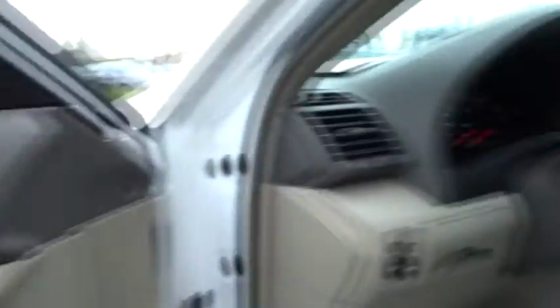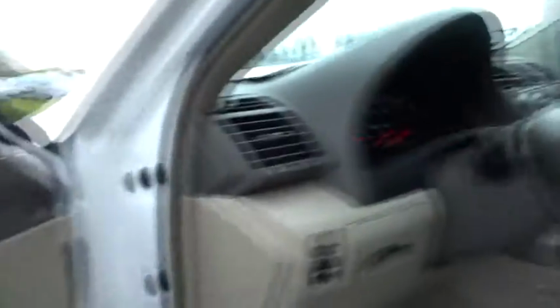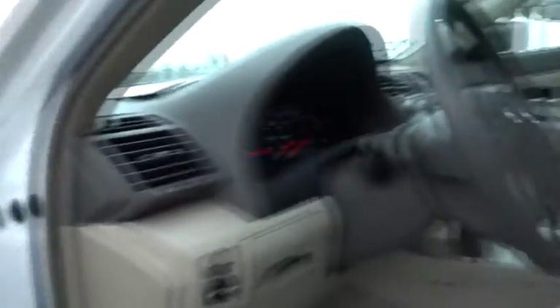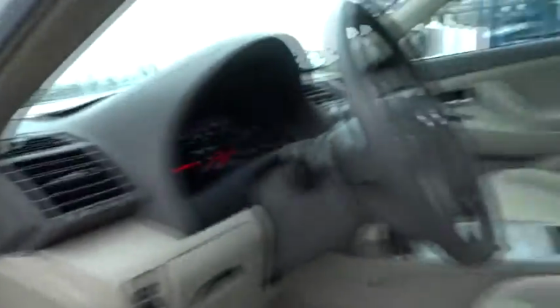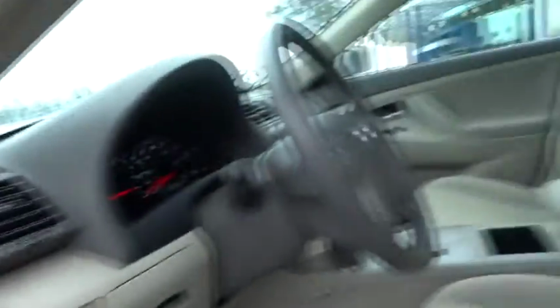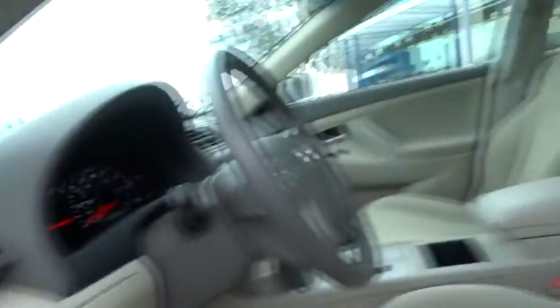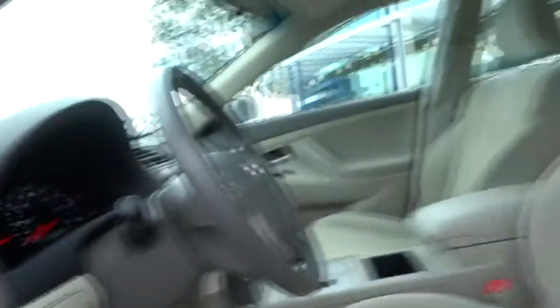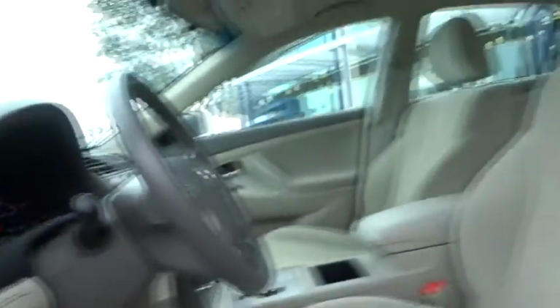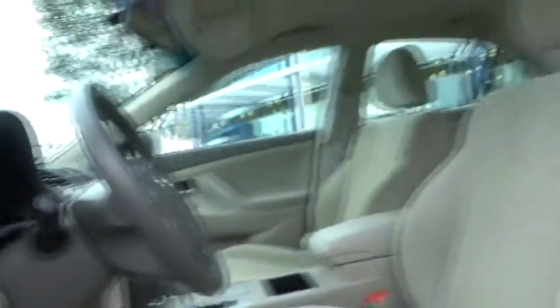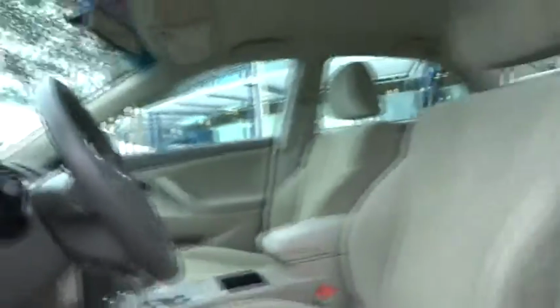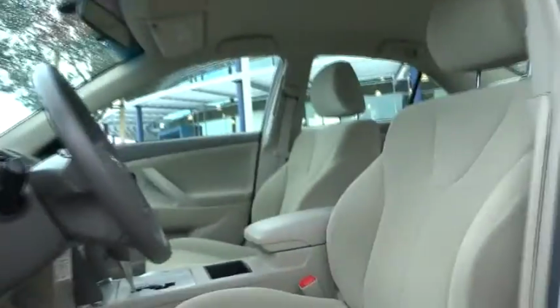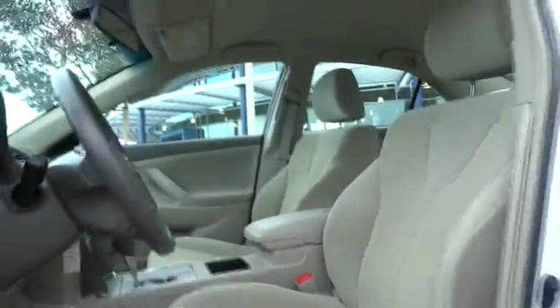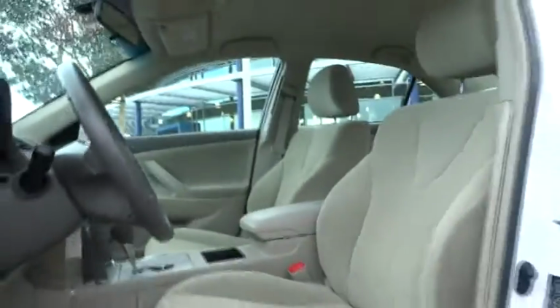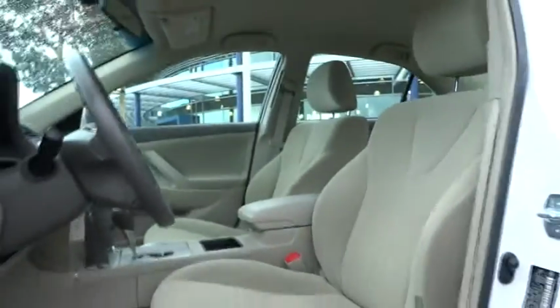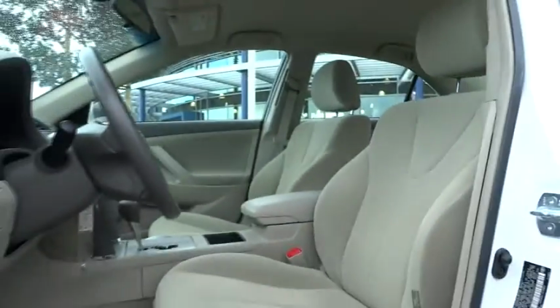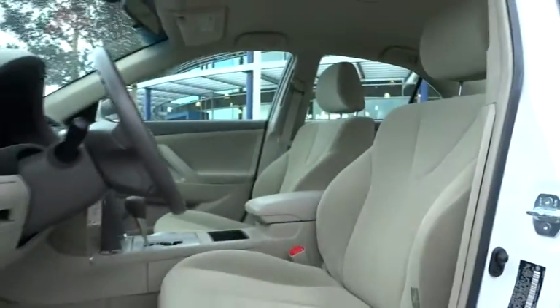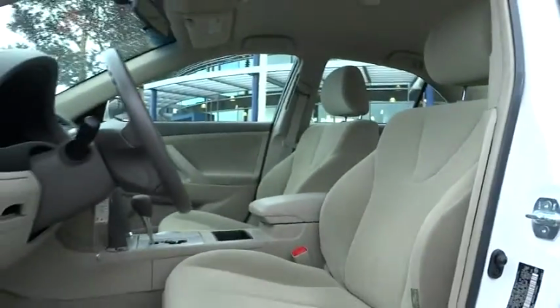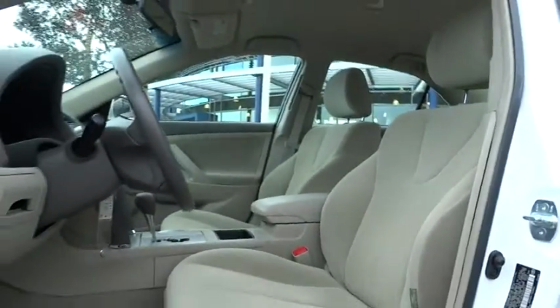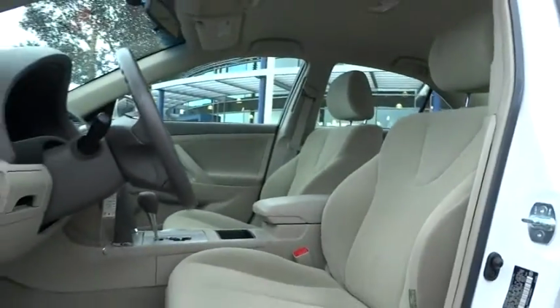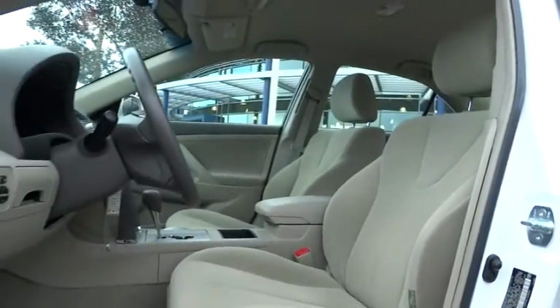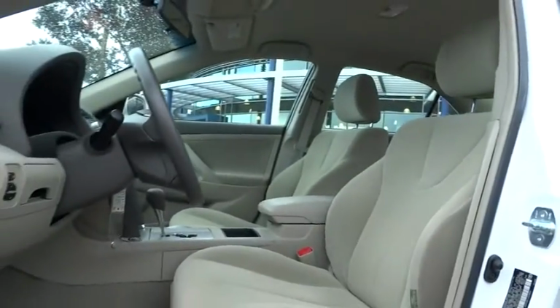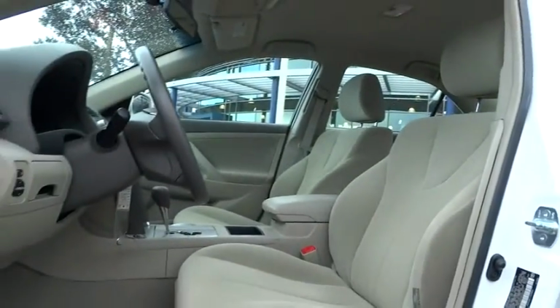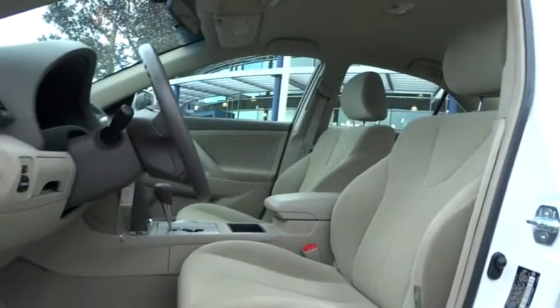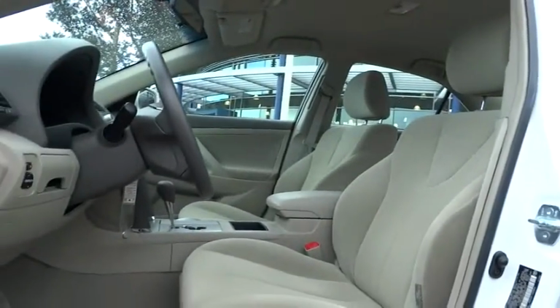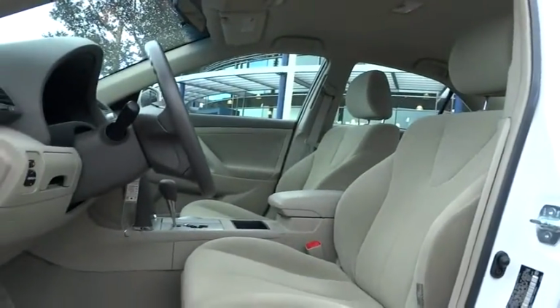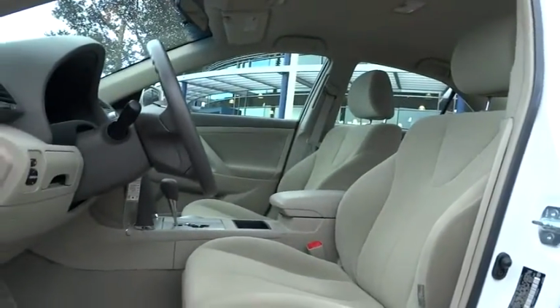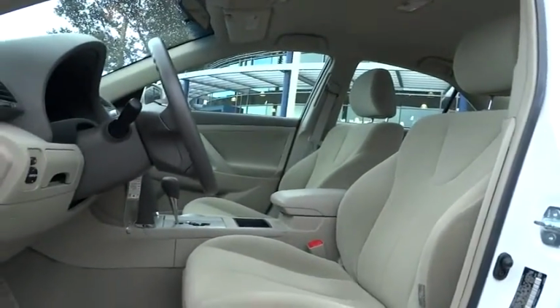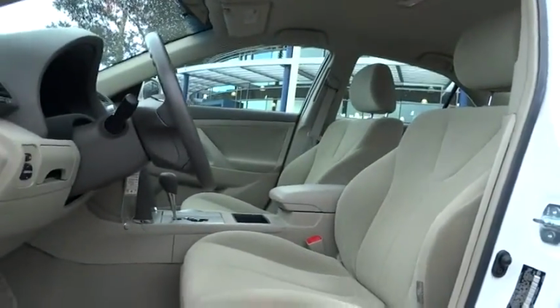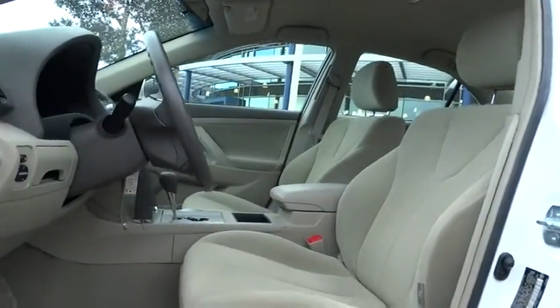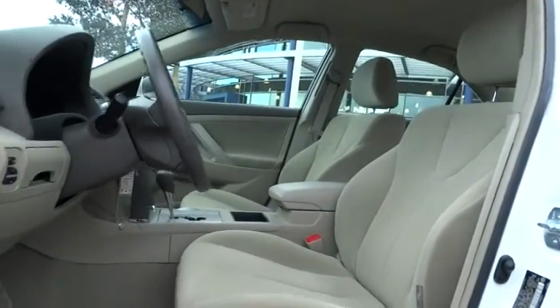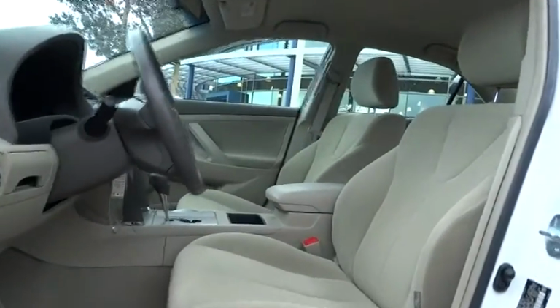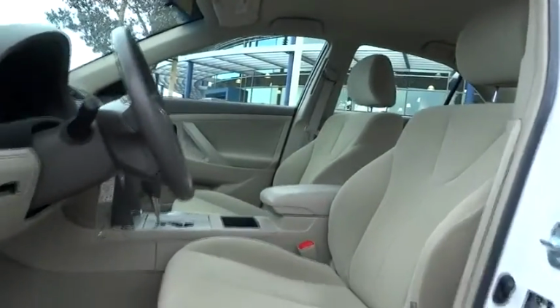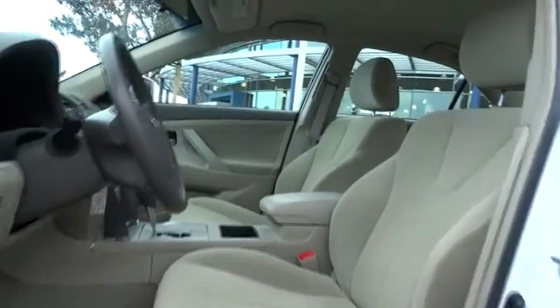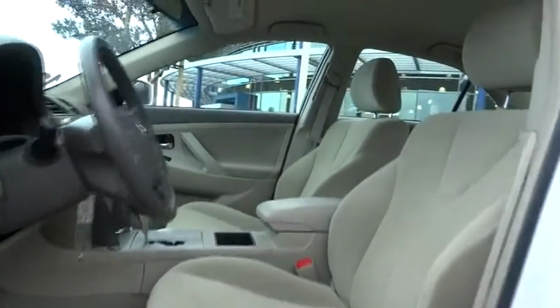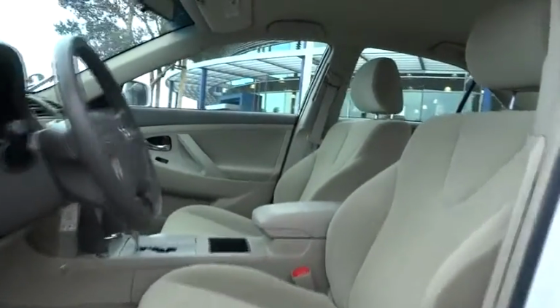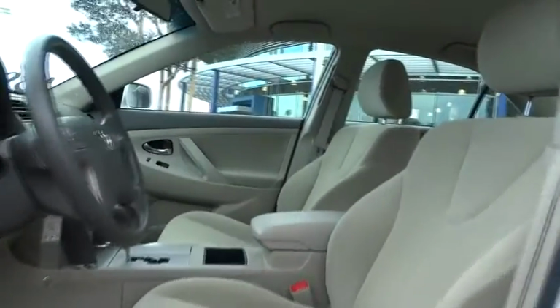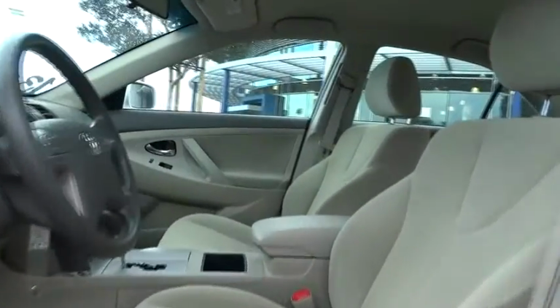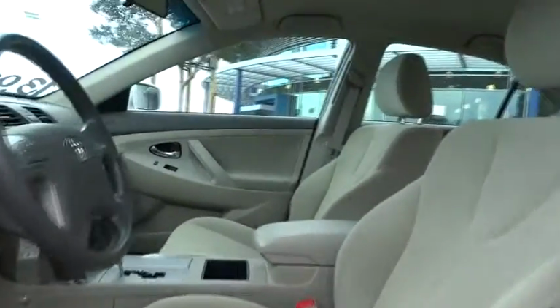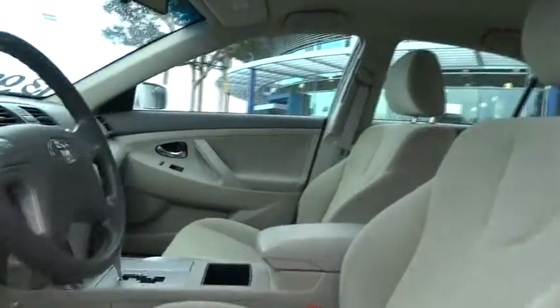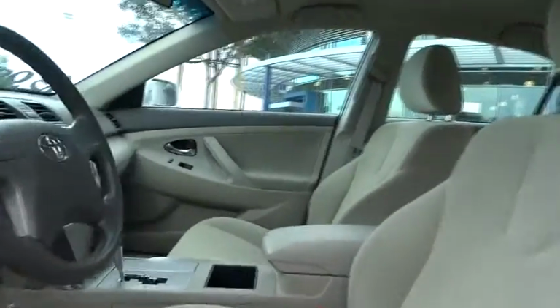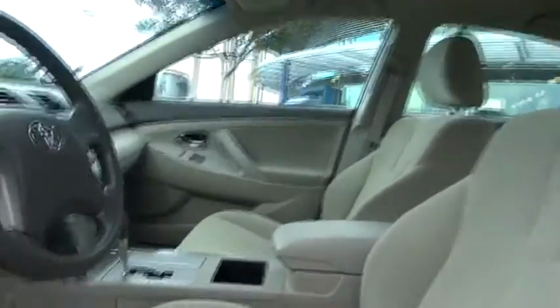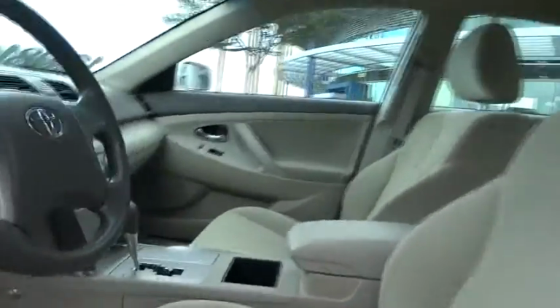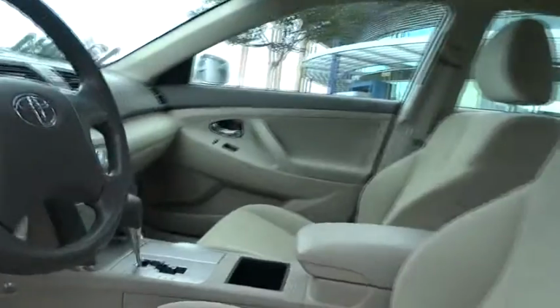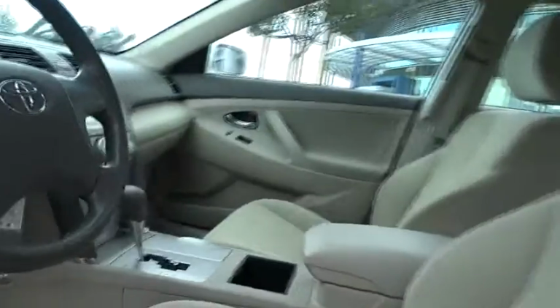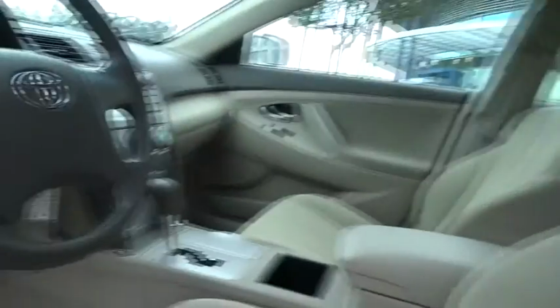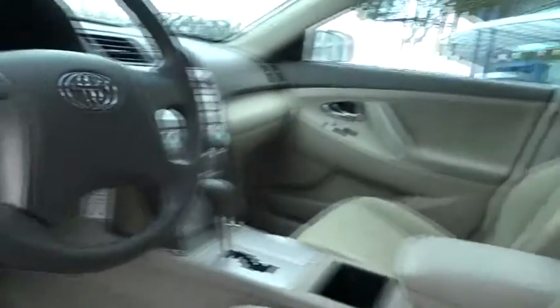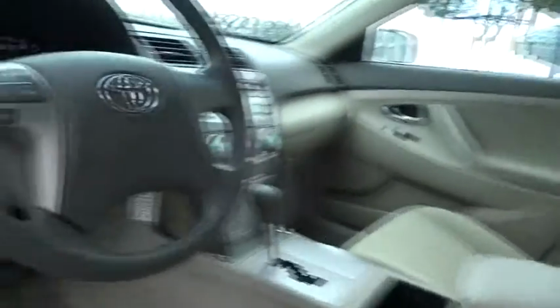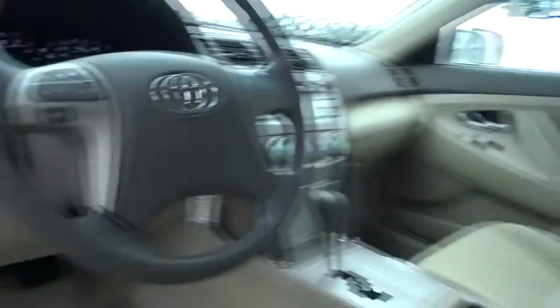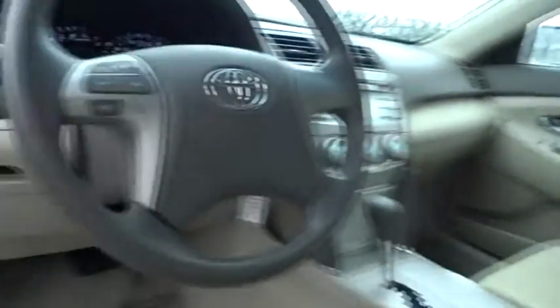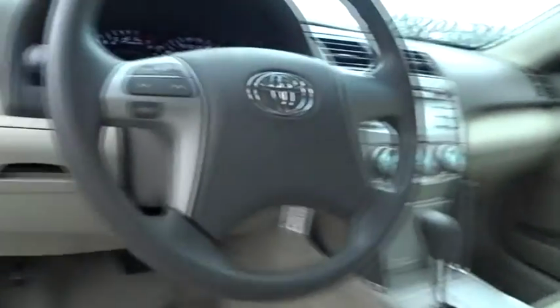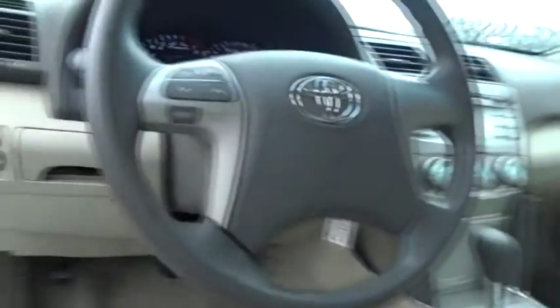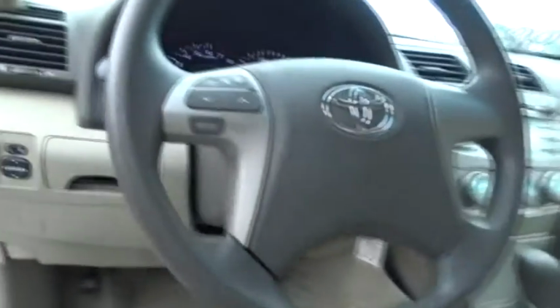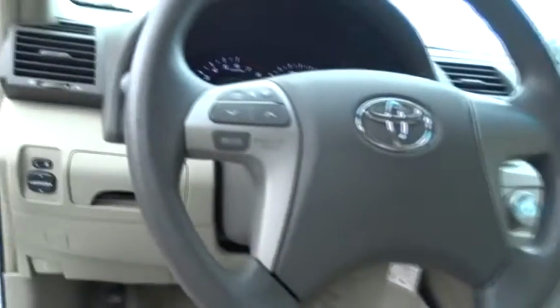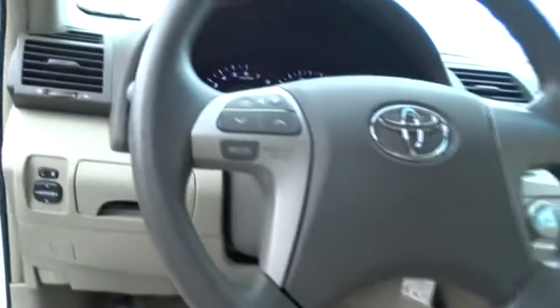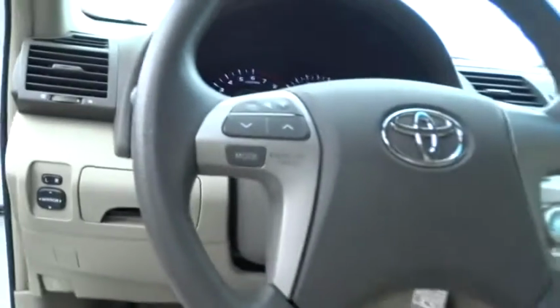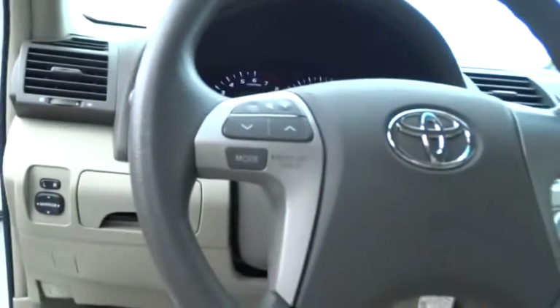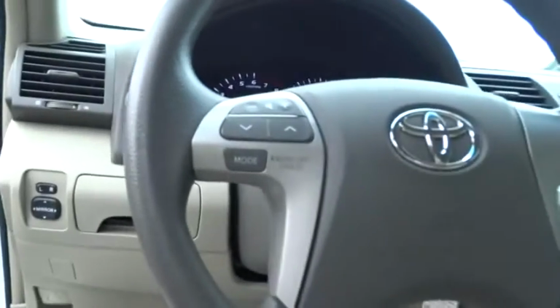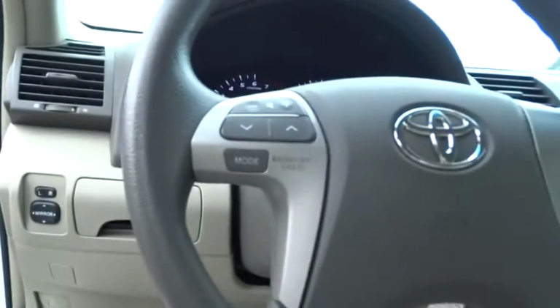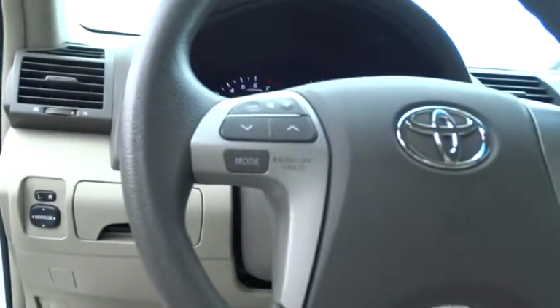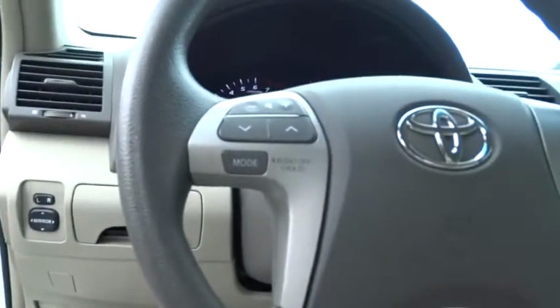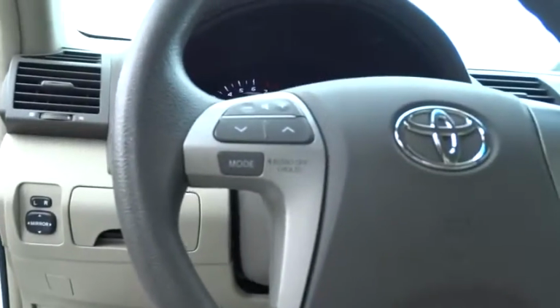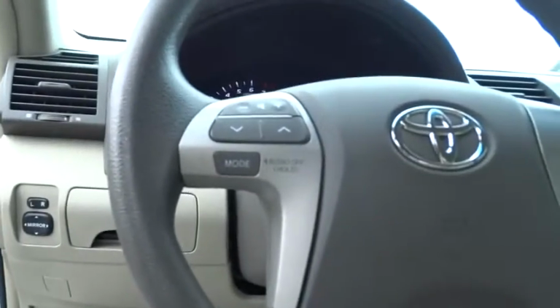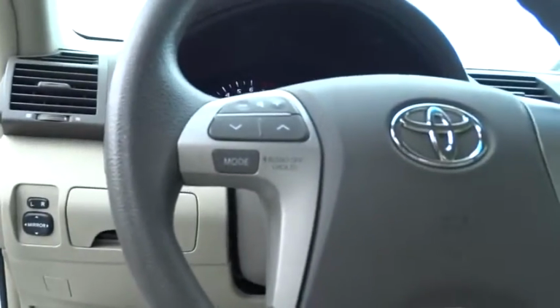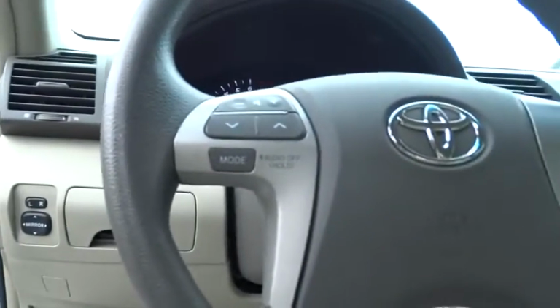Rear defrost, AM-FM stereo radio, child safety locks, bucket seats, CD player.